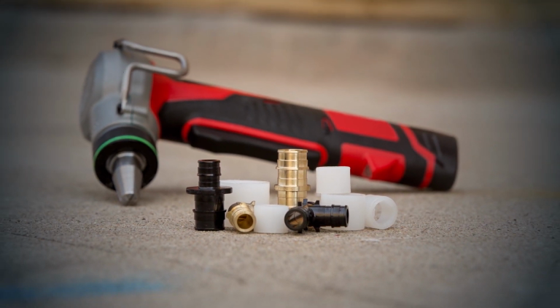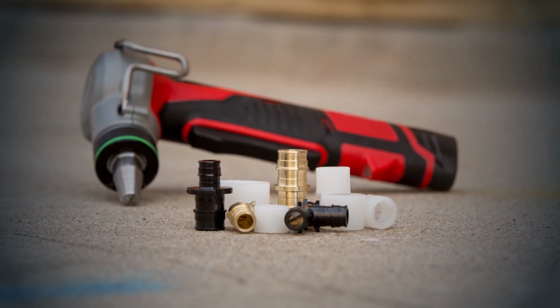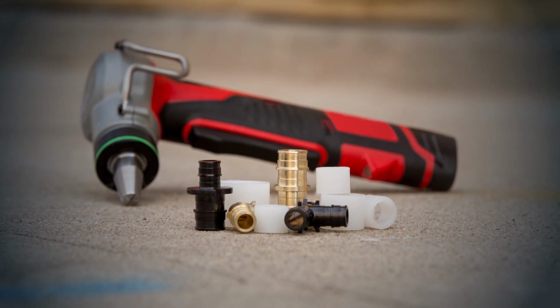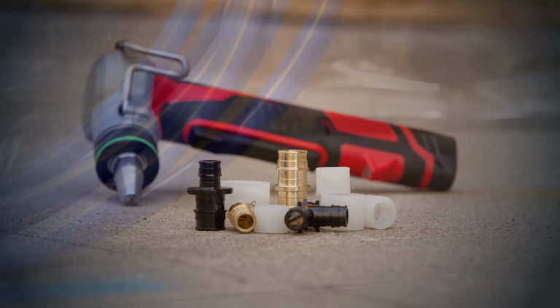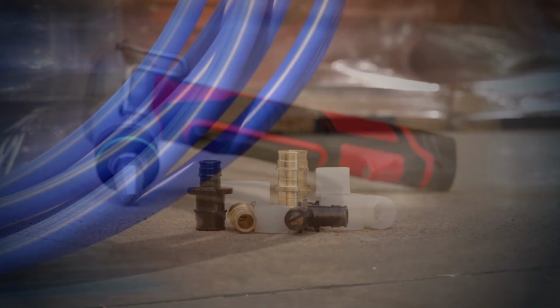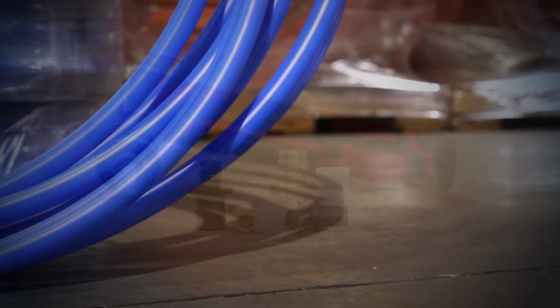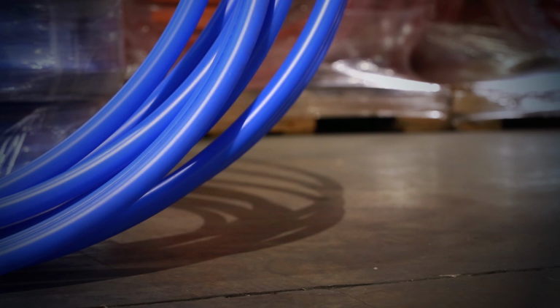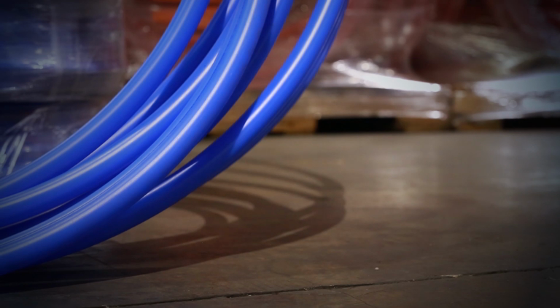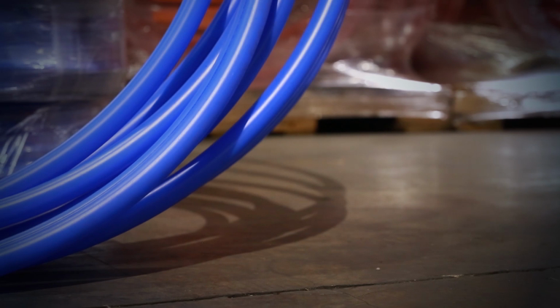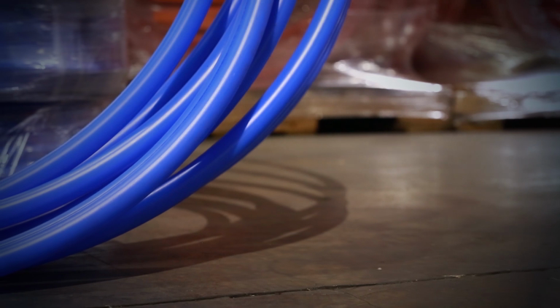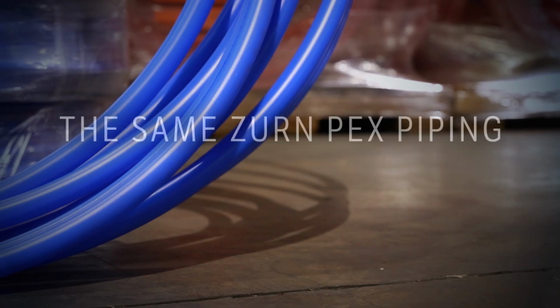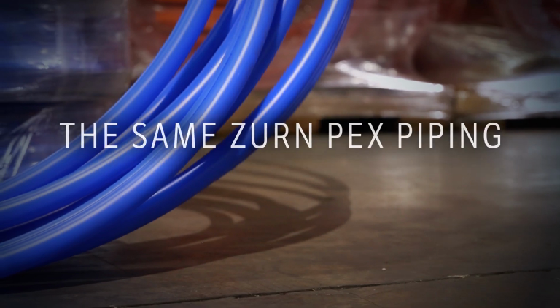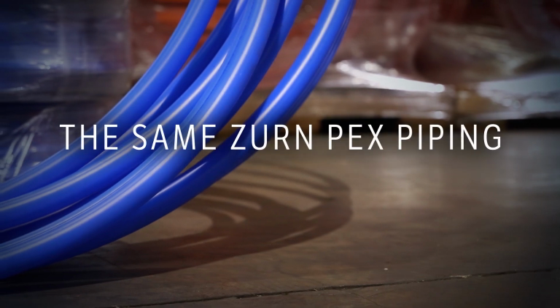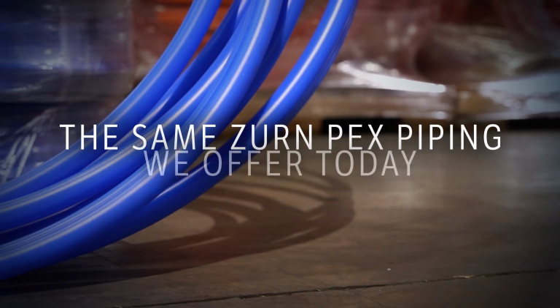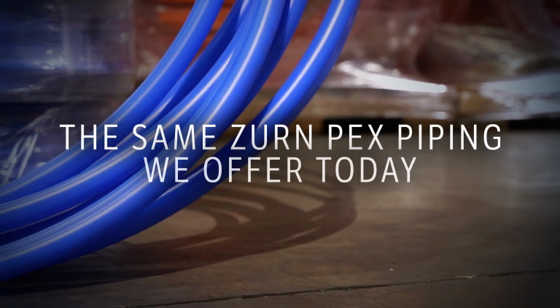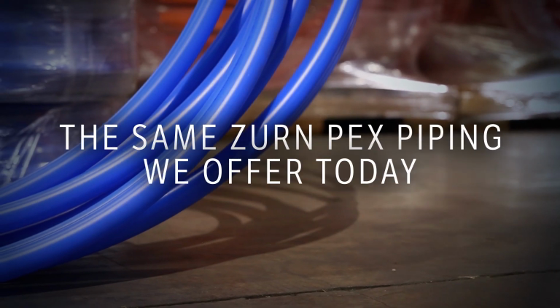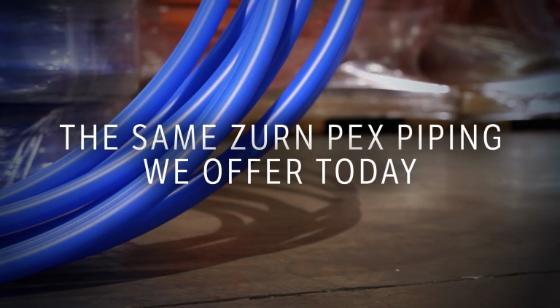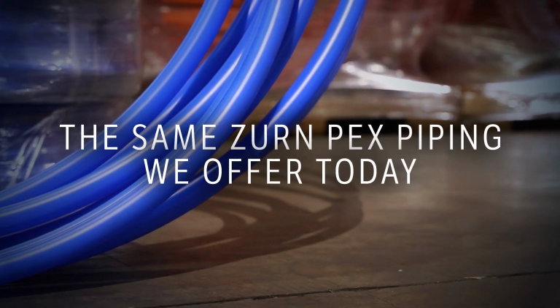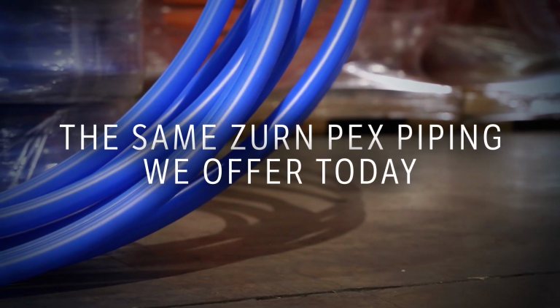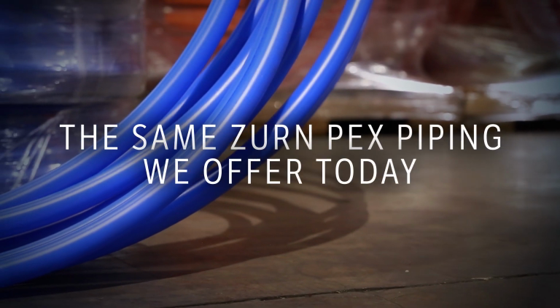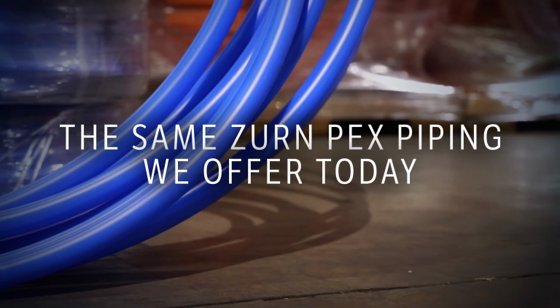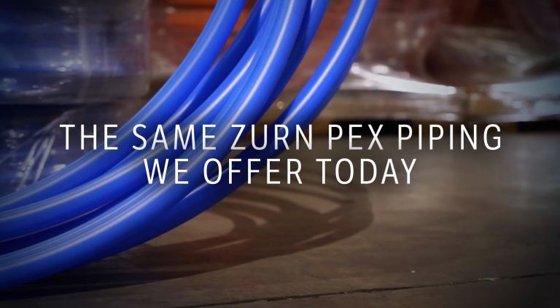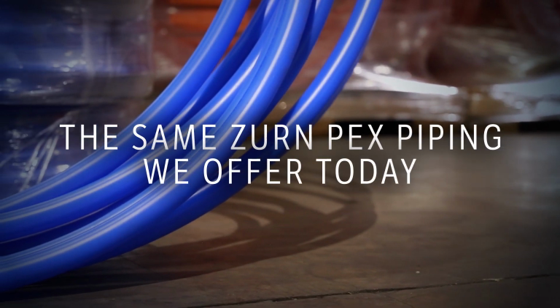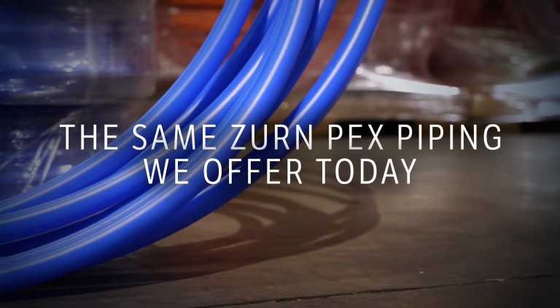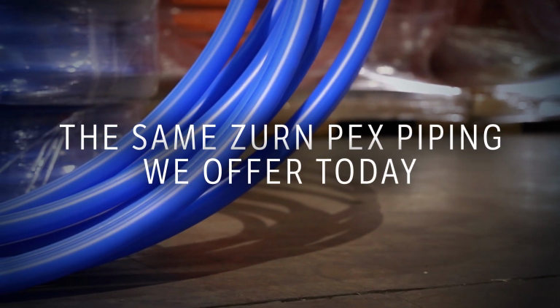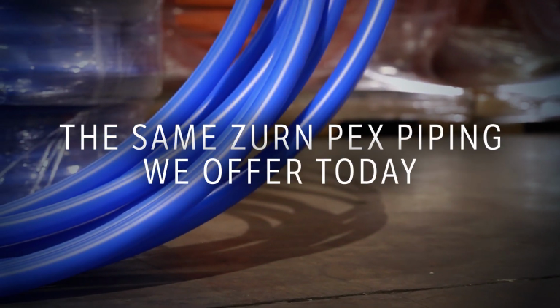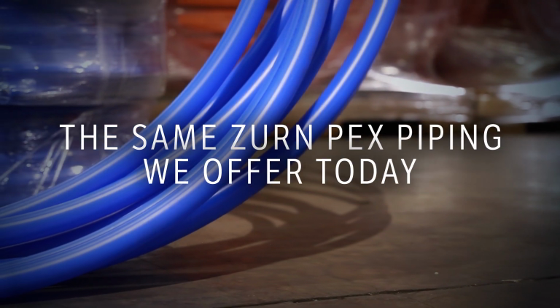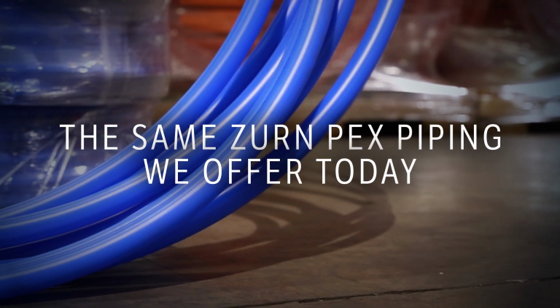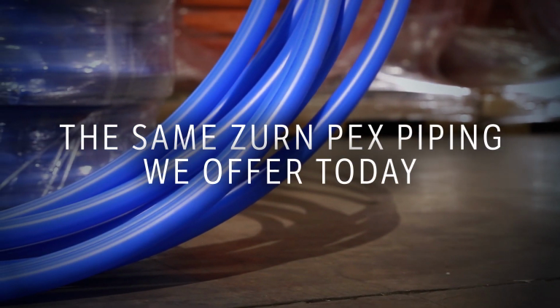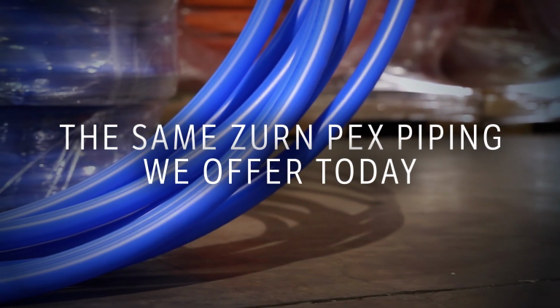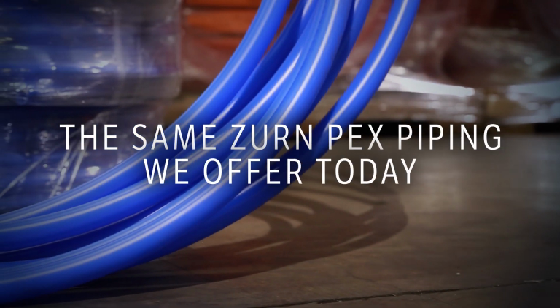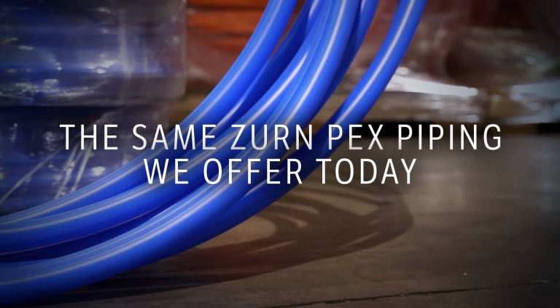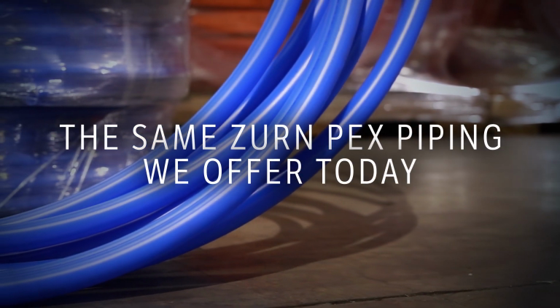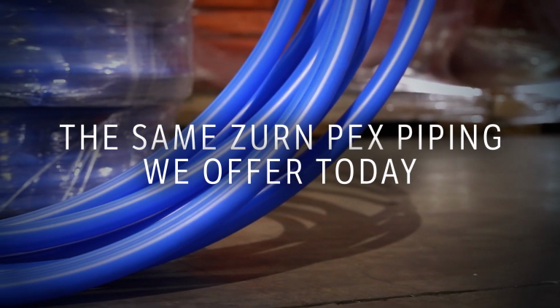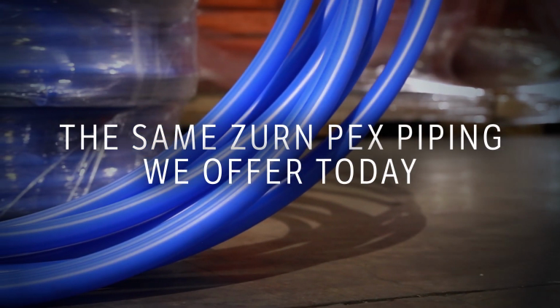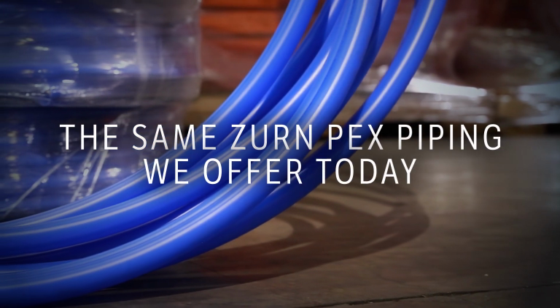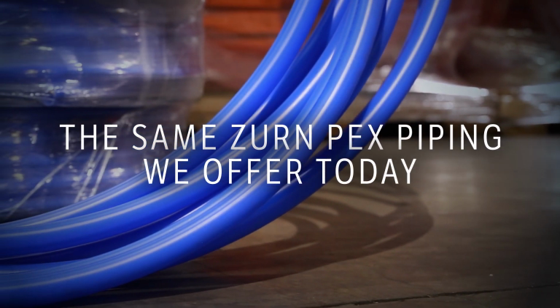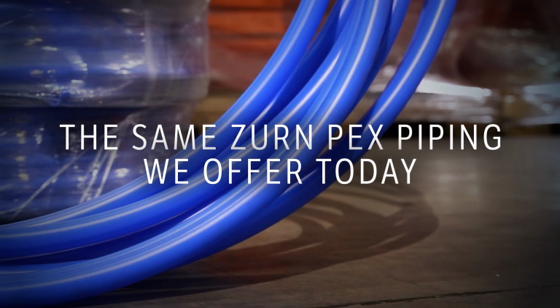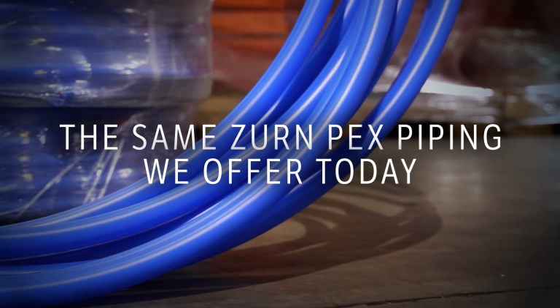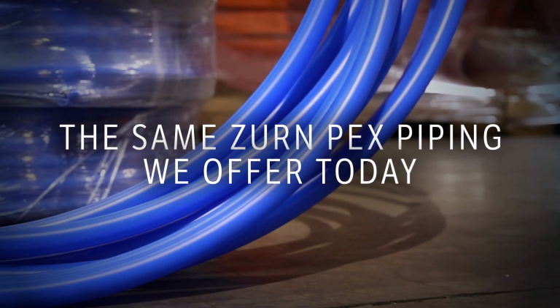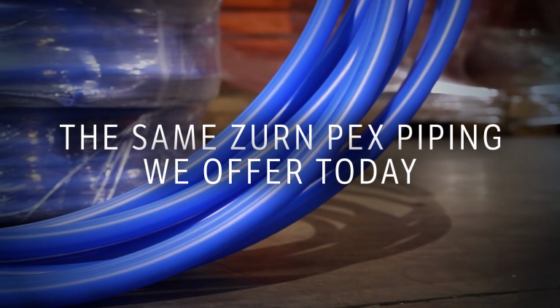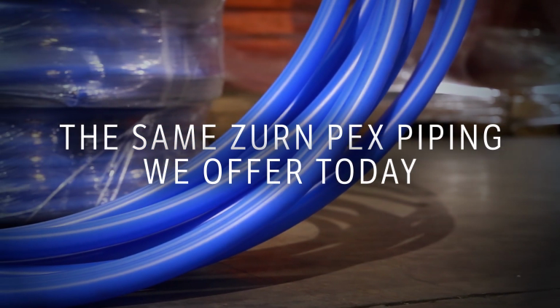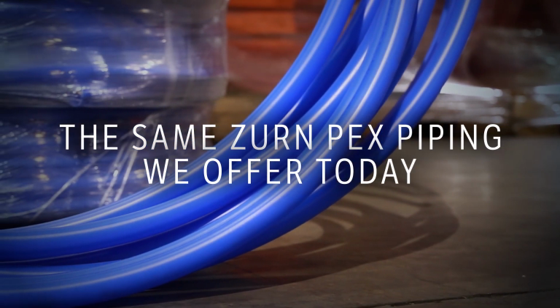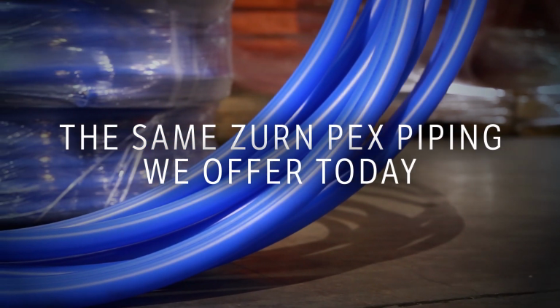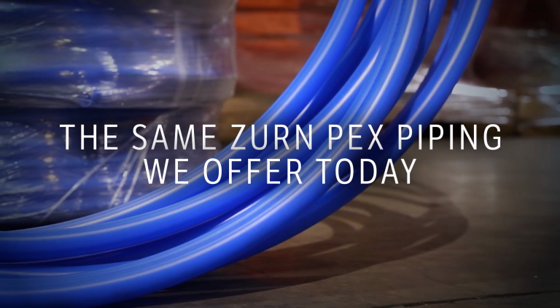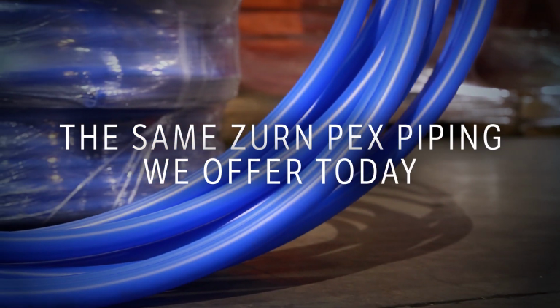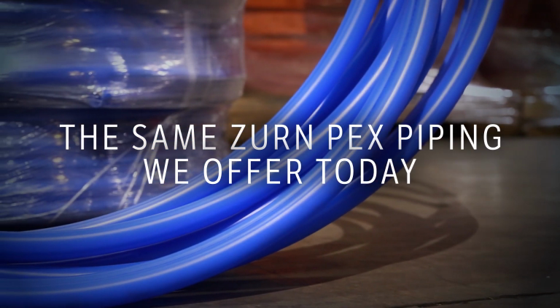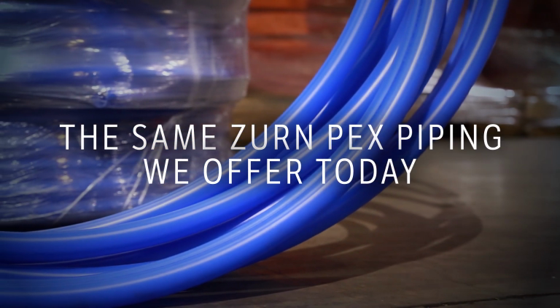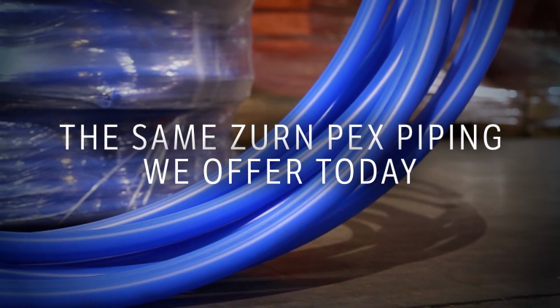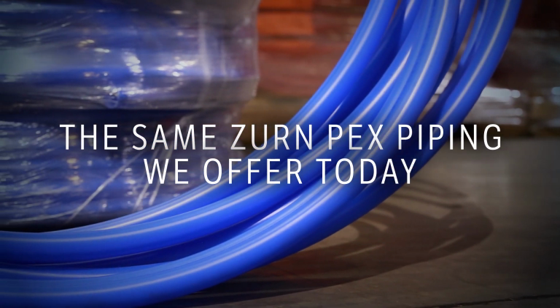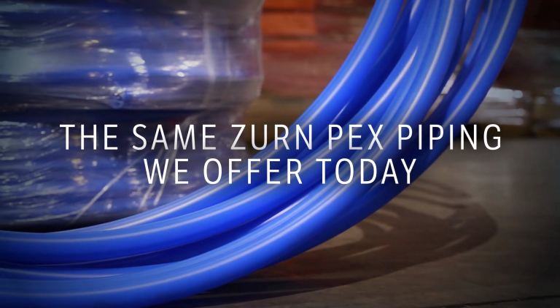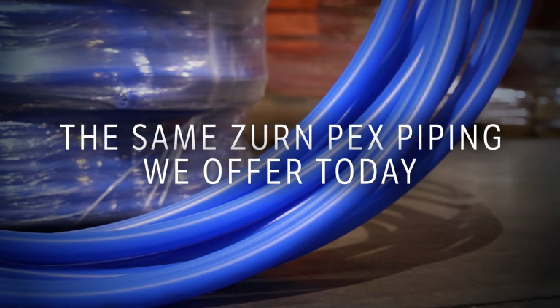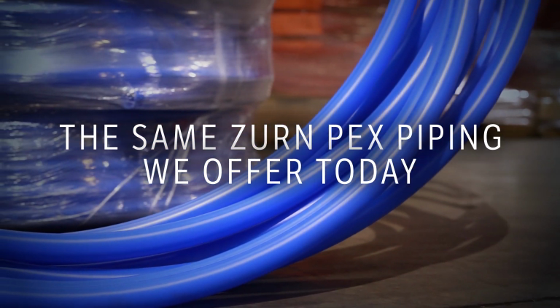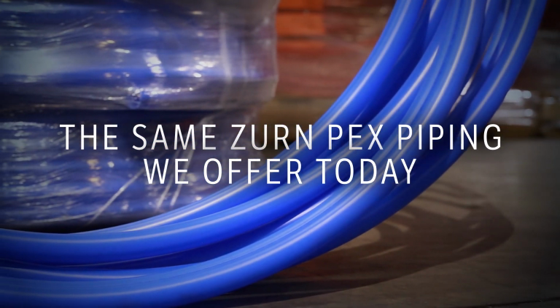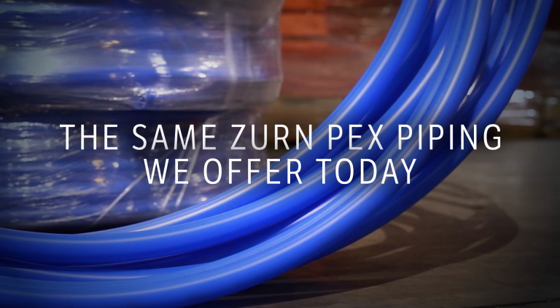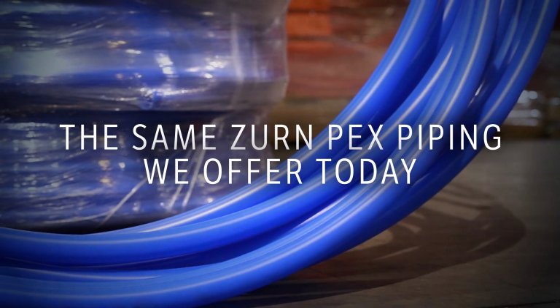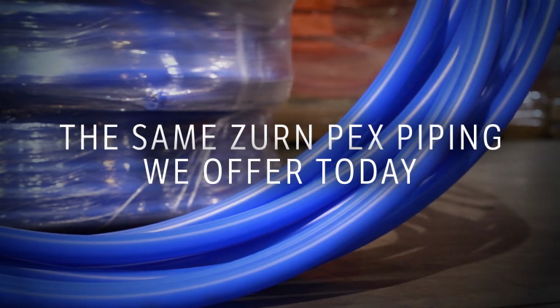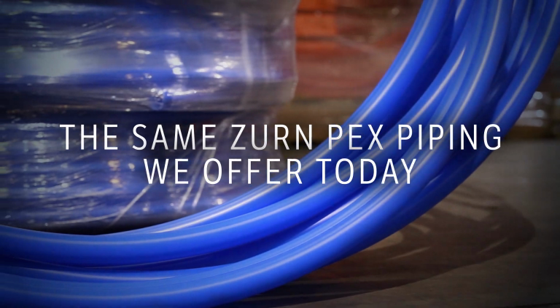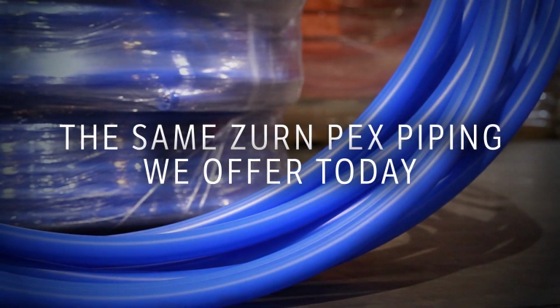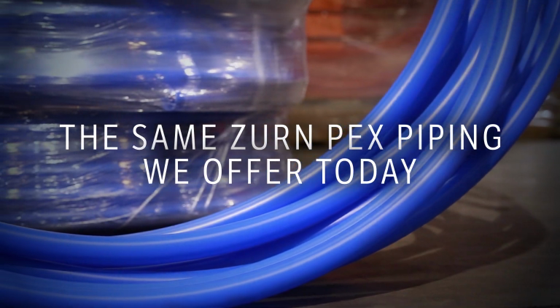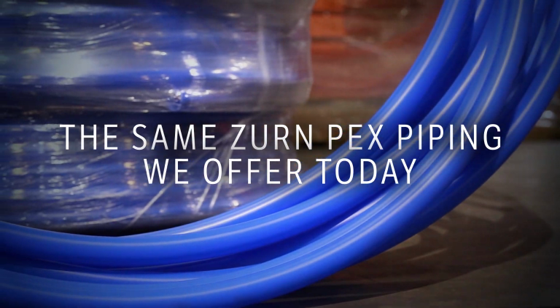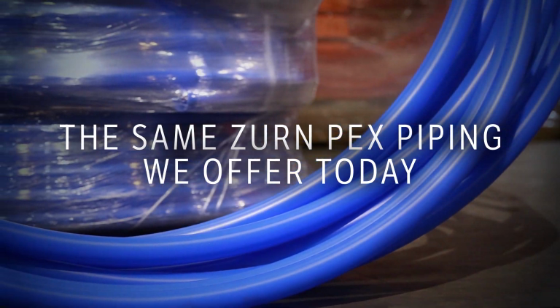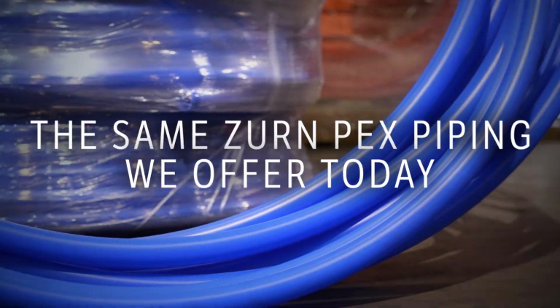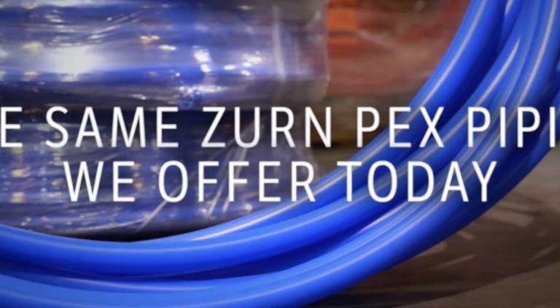Zern Expansion PEX works with the same Zern PEX piping we've offered for decades for use with our crimp fittings. Let's take a look.